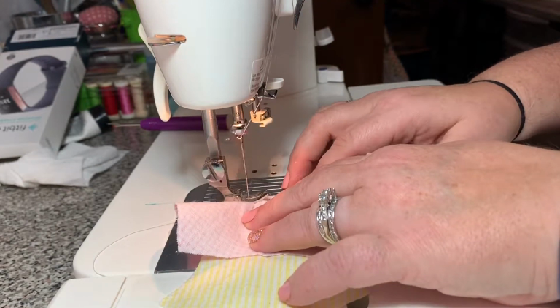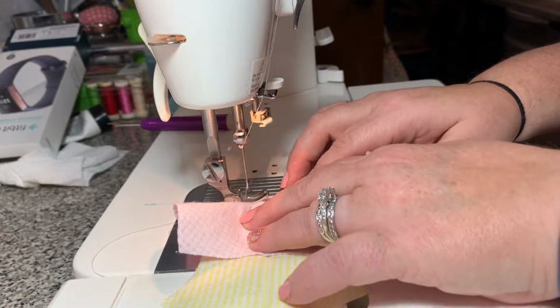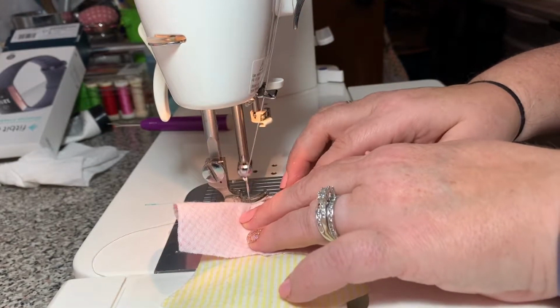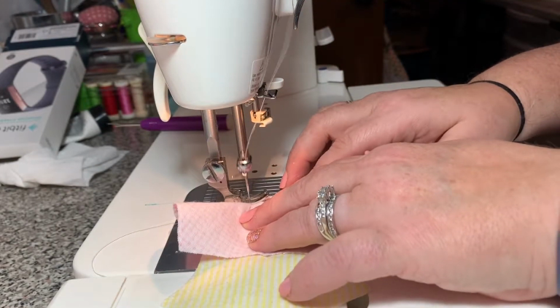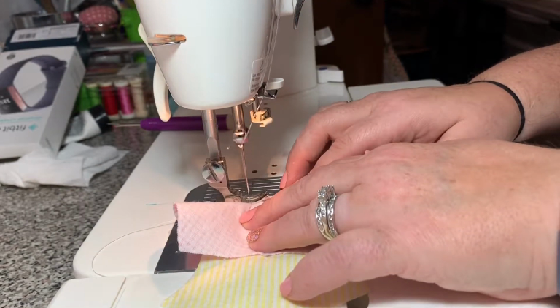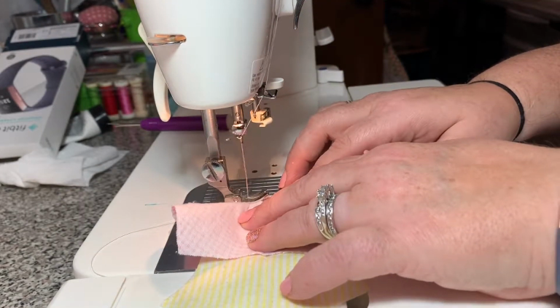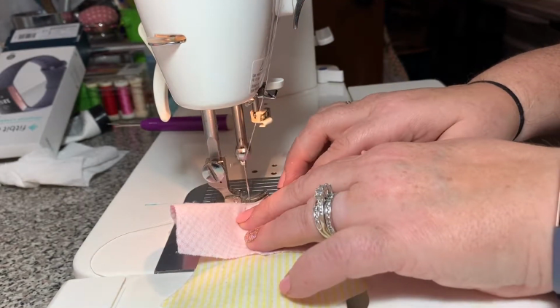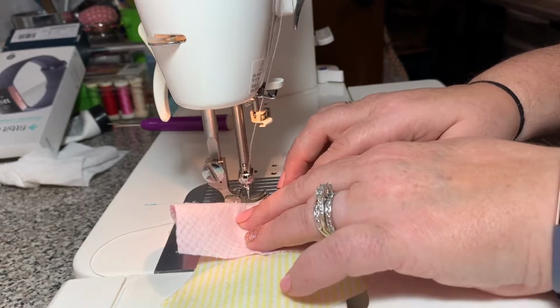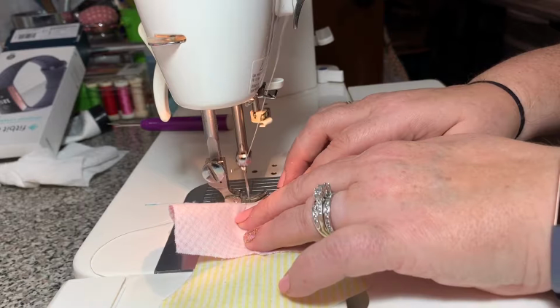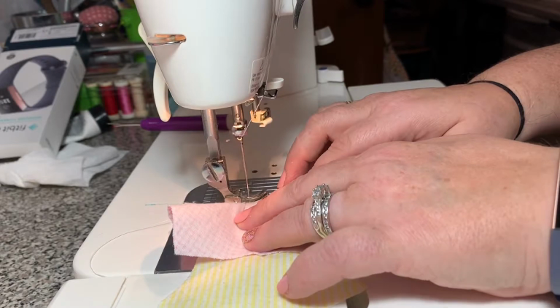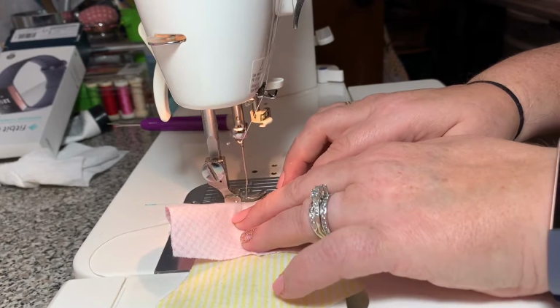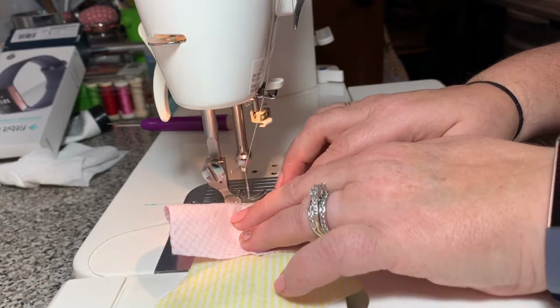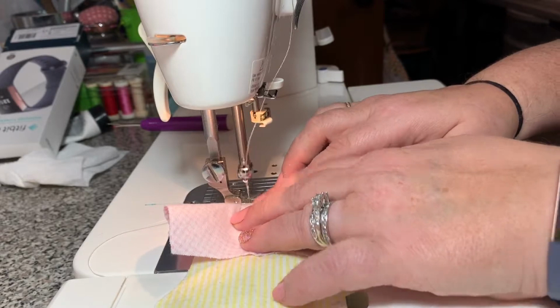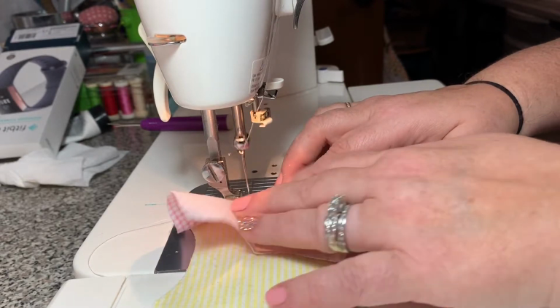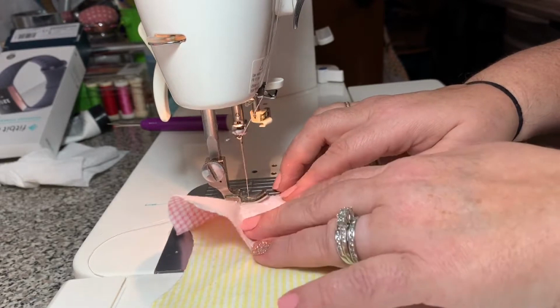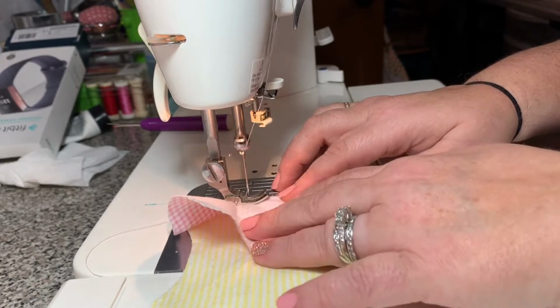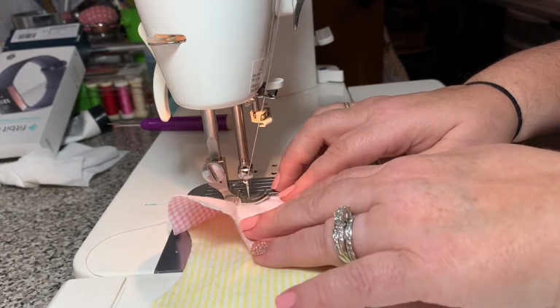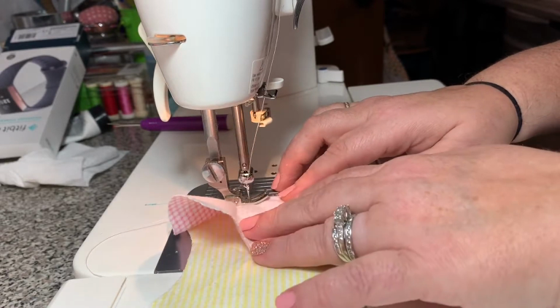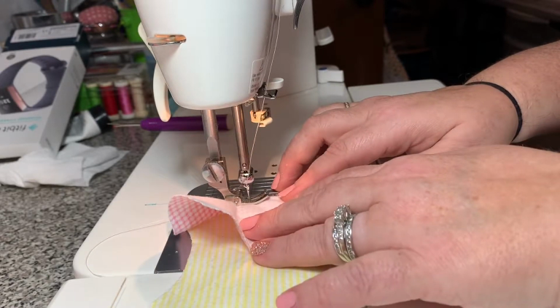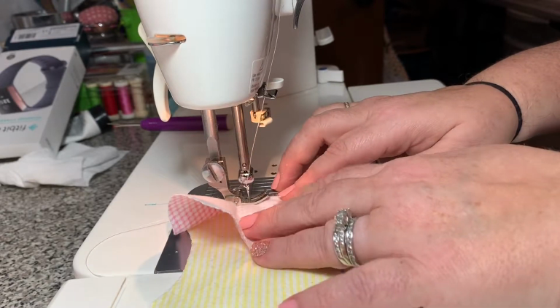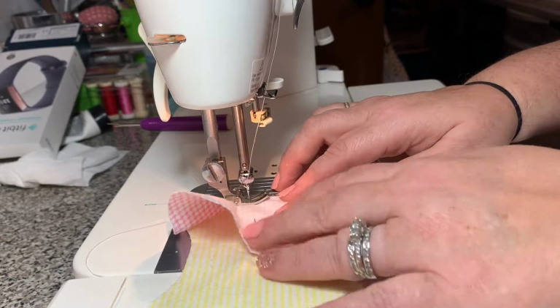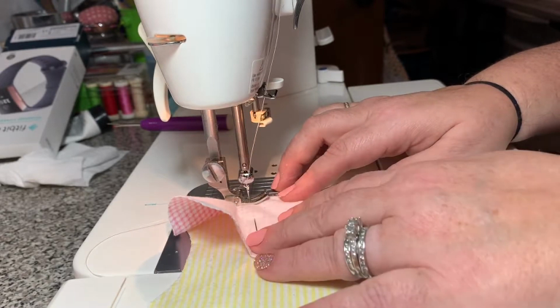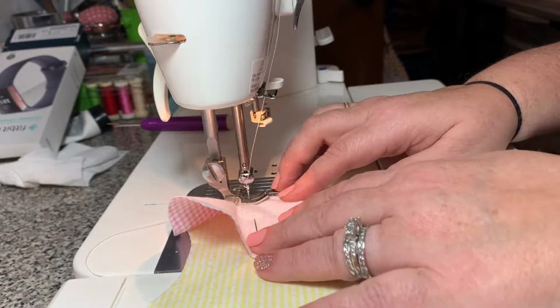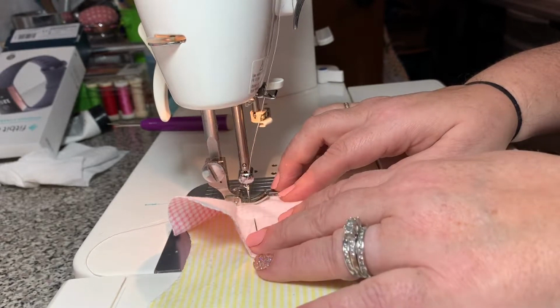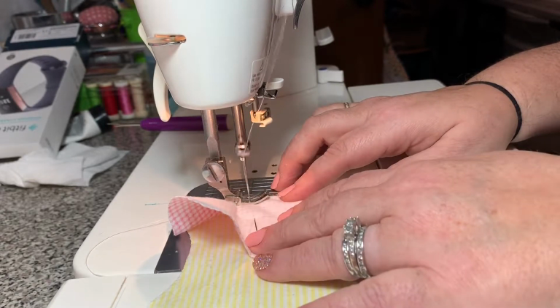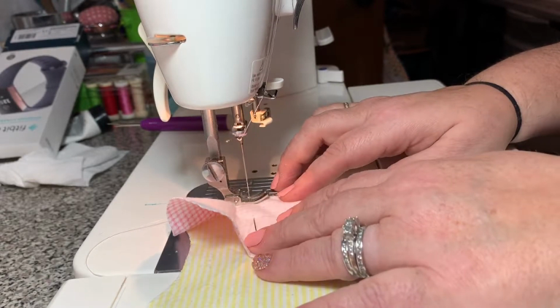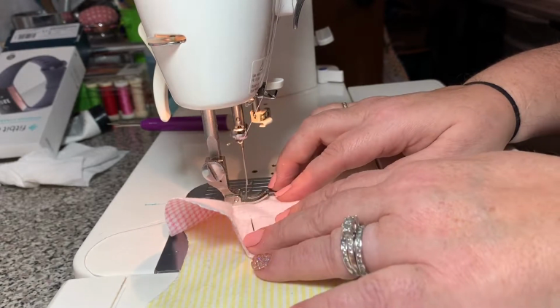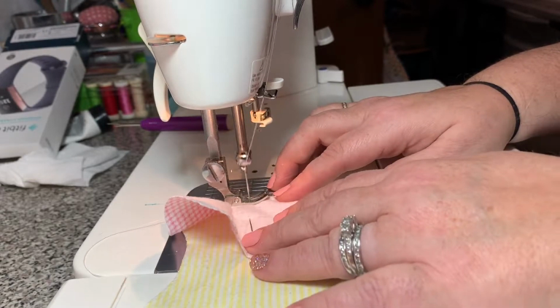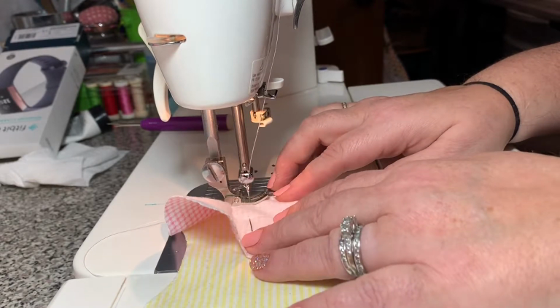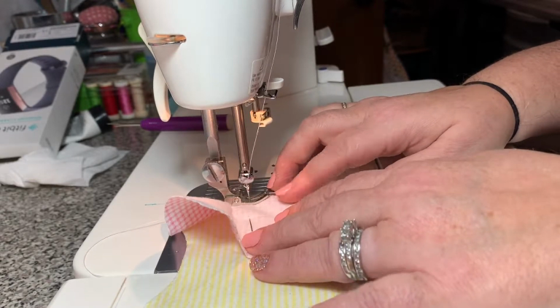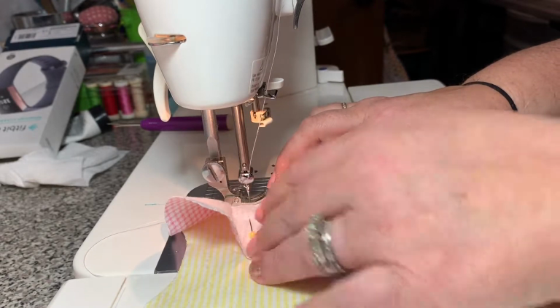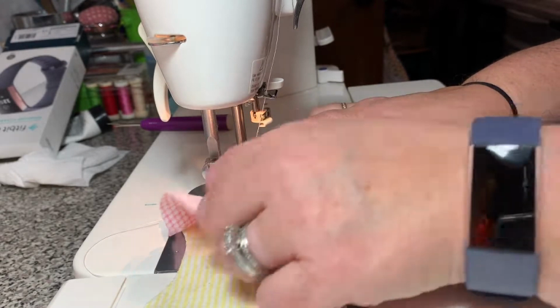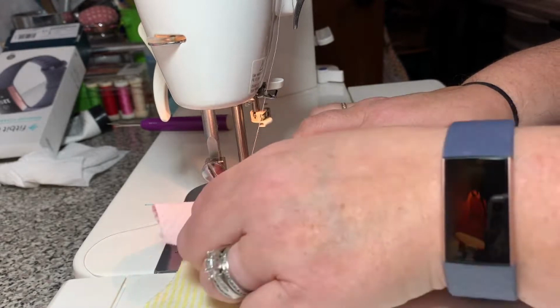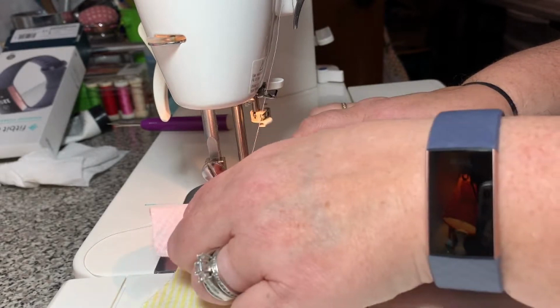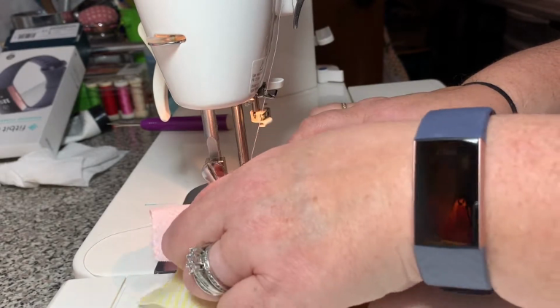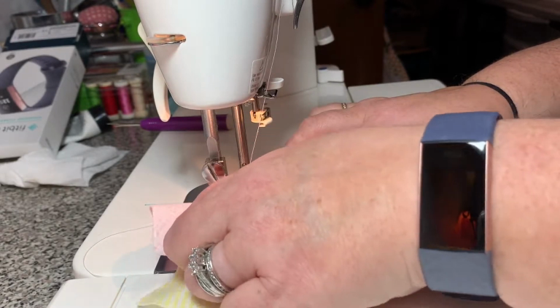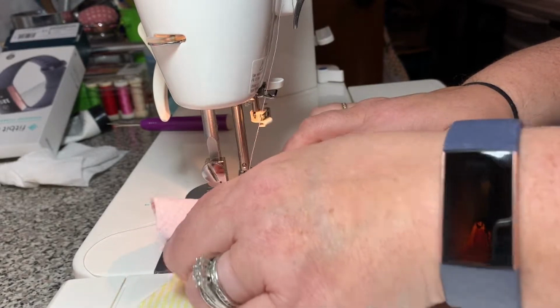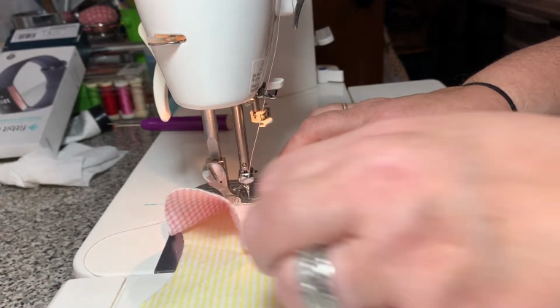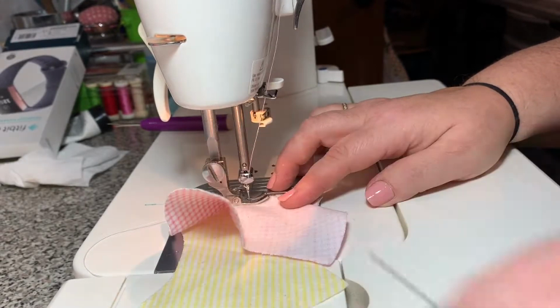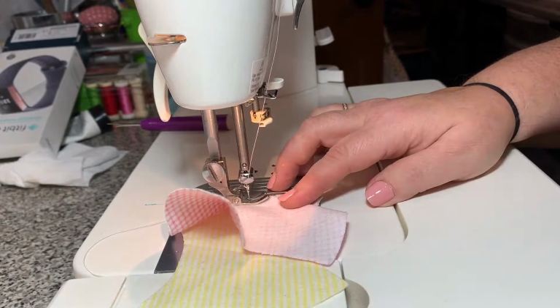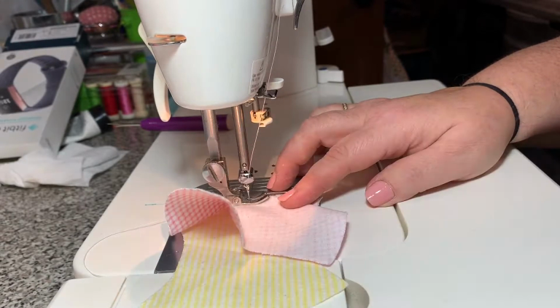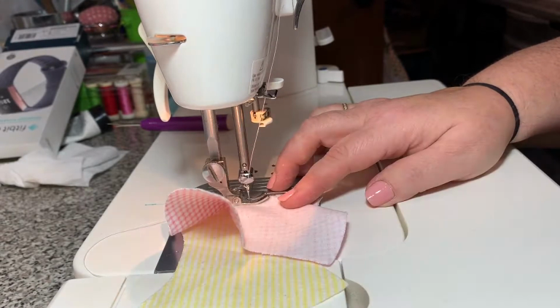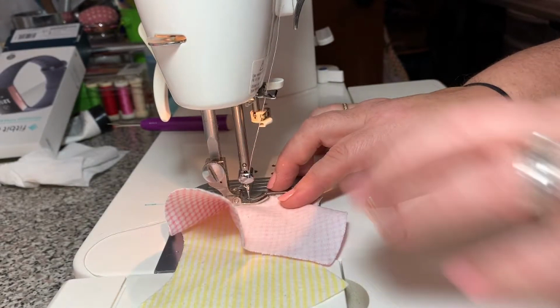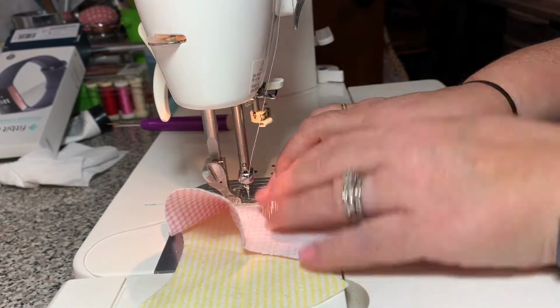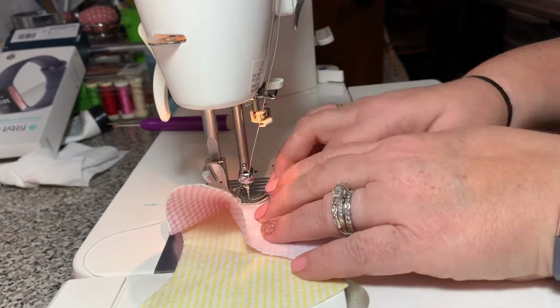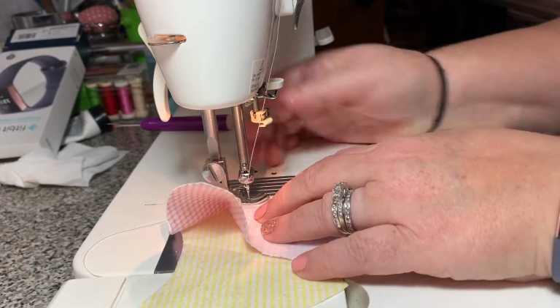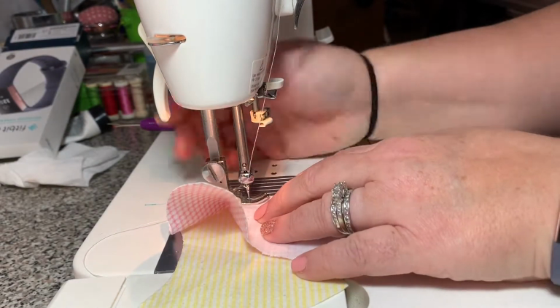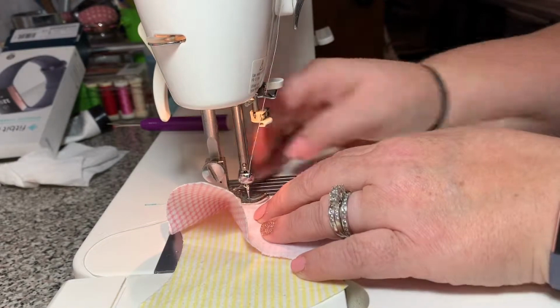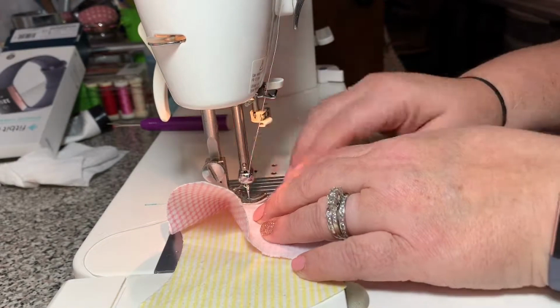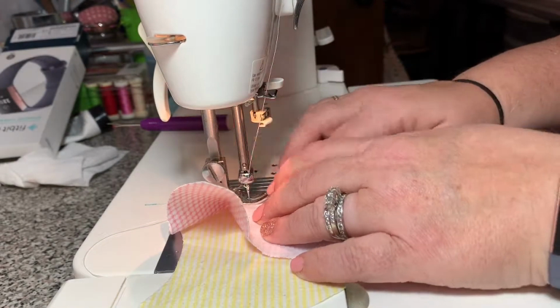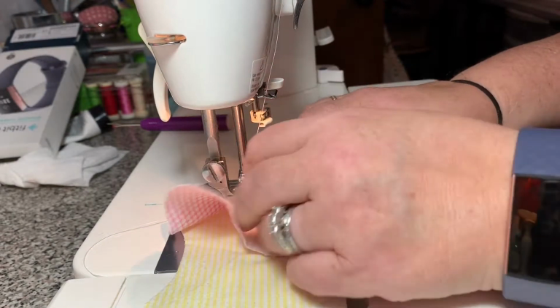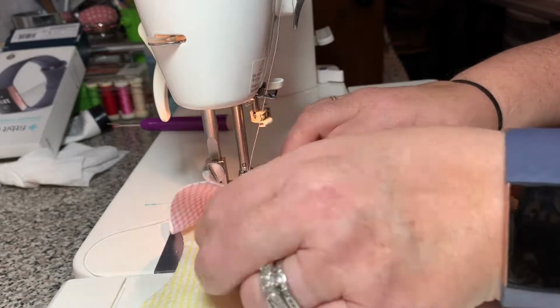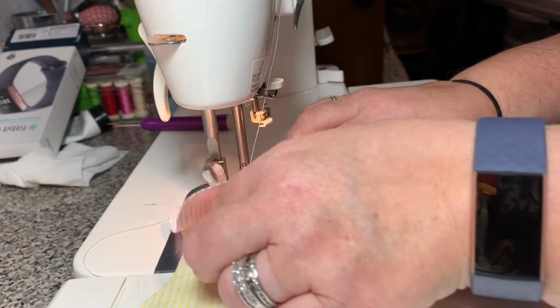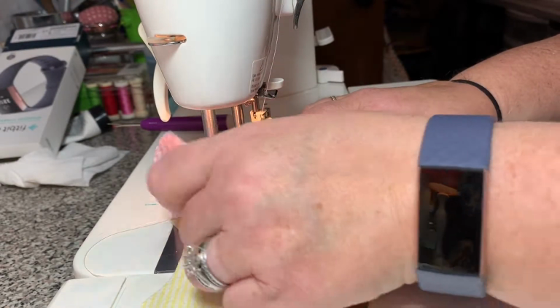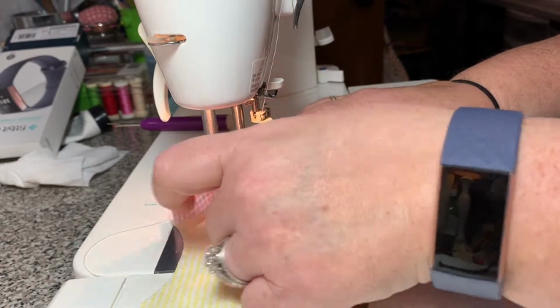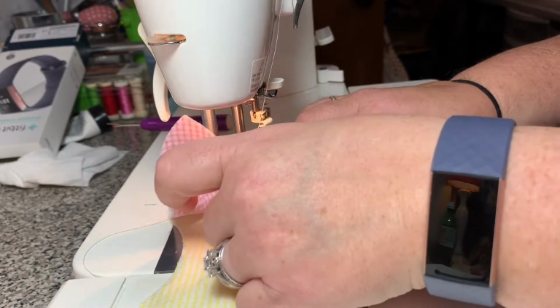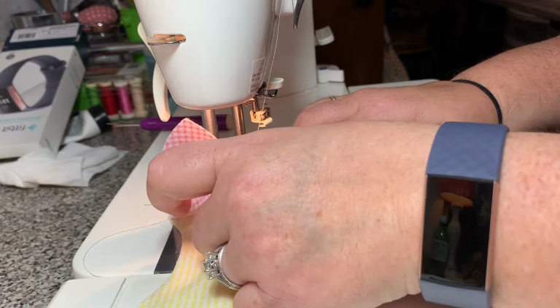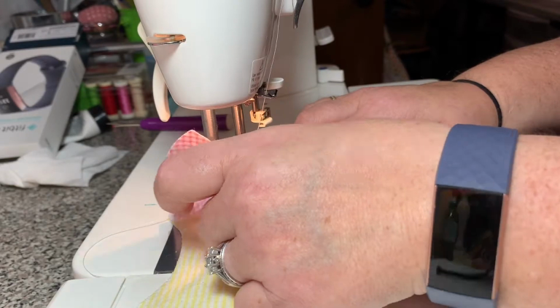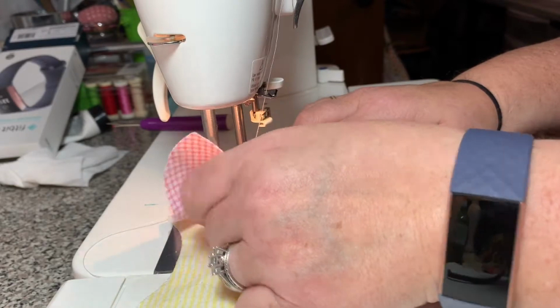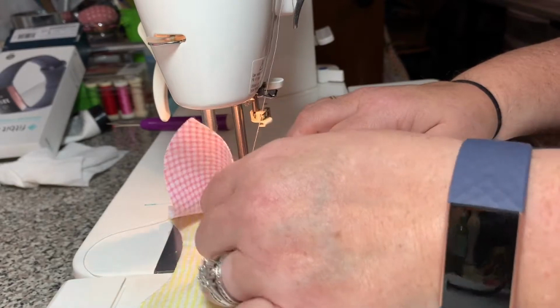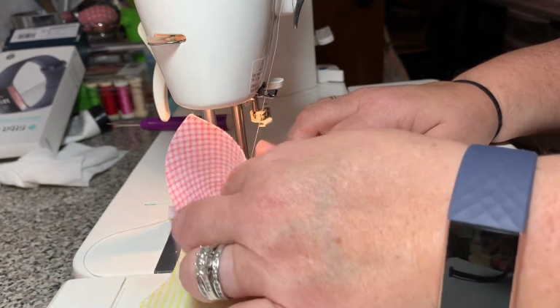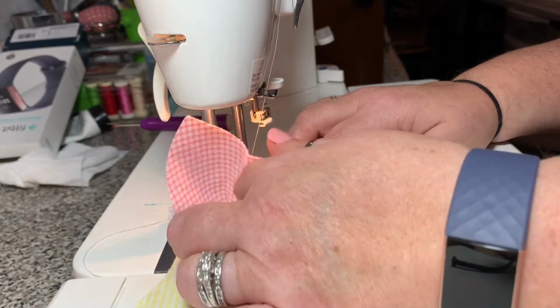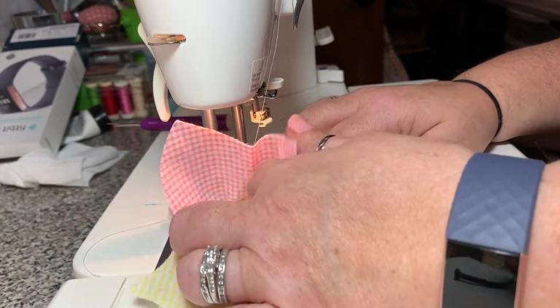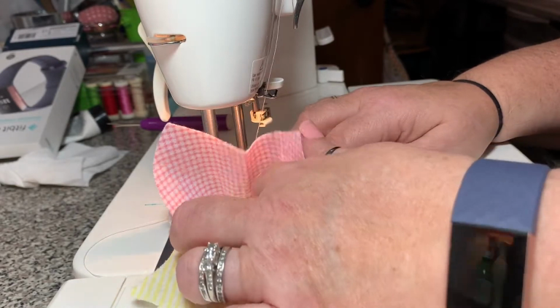The puckering should be out of the top — there will be puckering in the bottom, but that's fine. Just make sure that the puckering is not at the top.